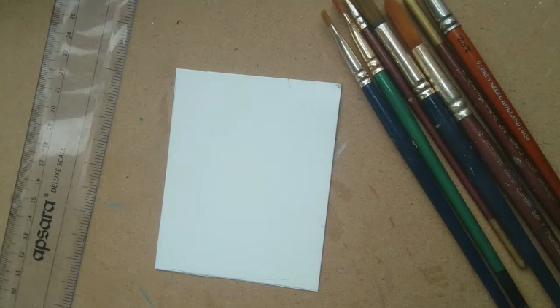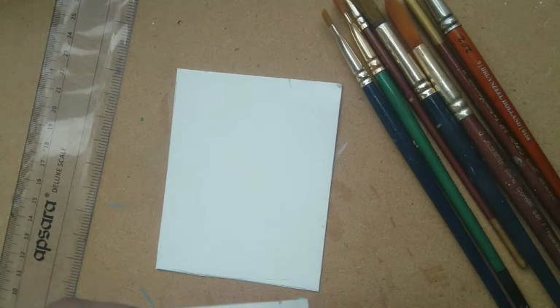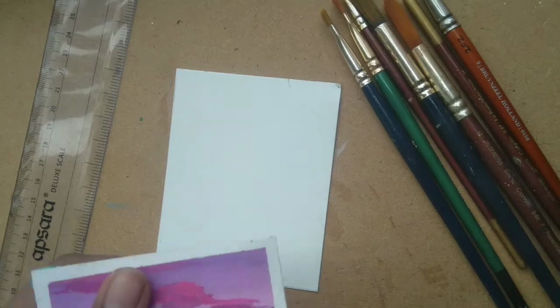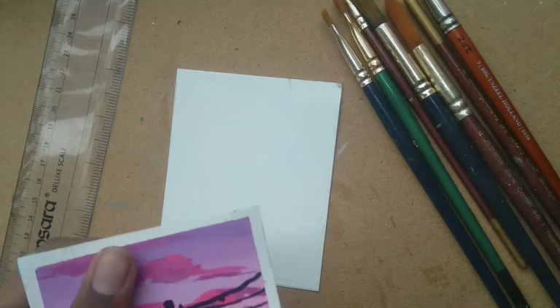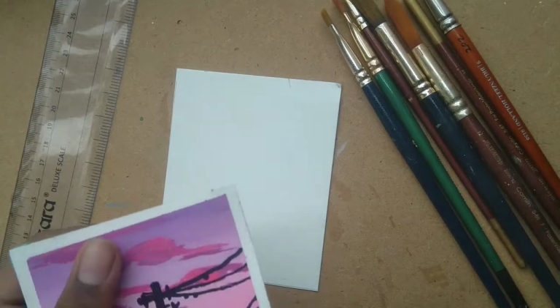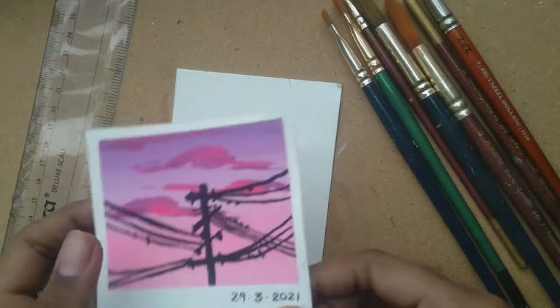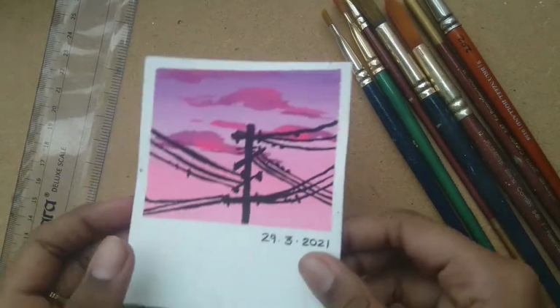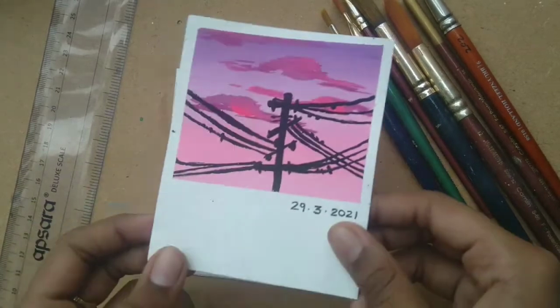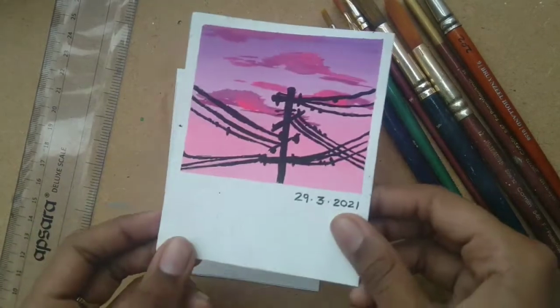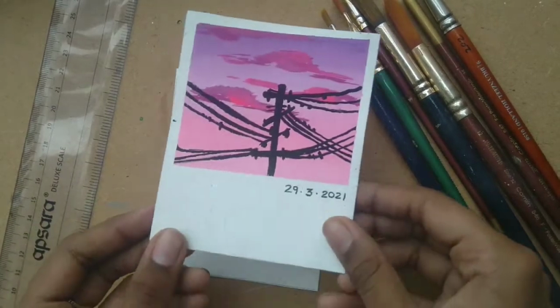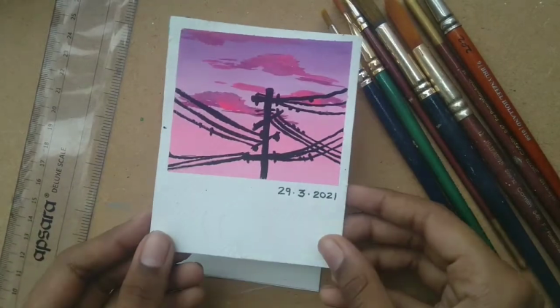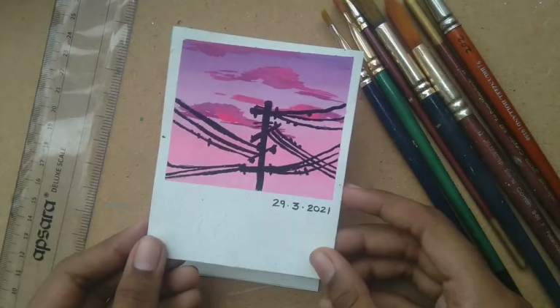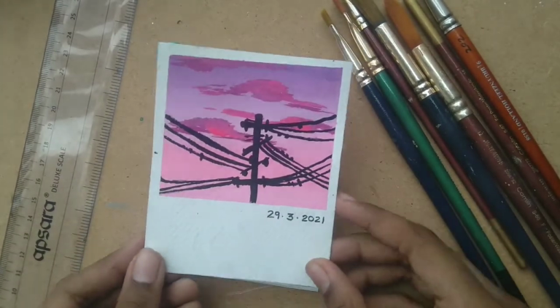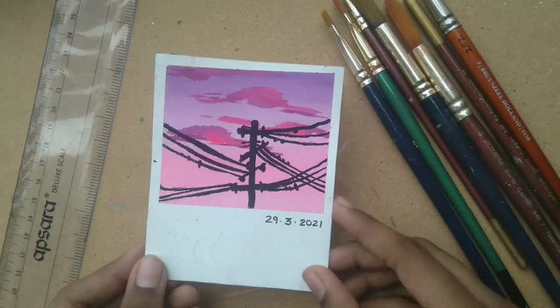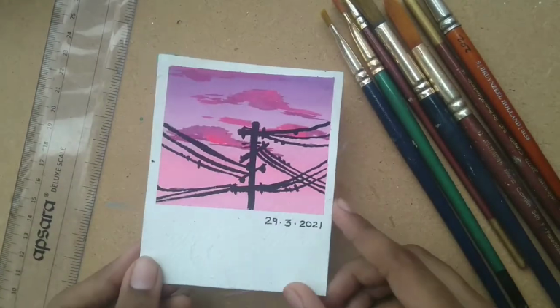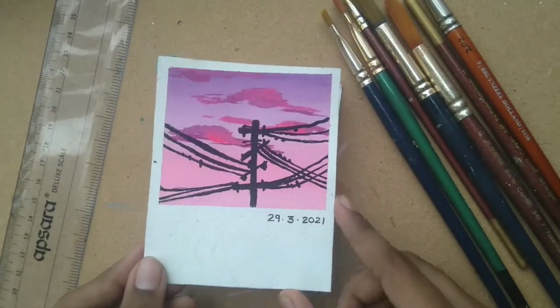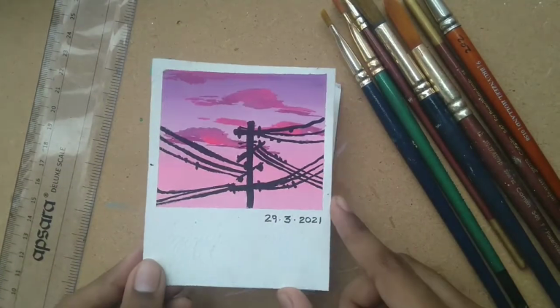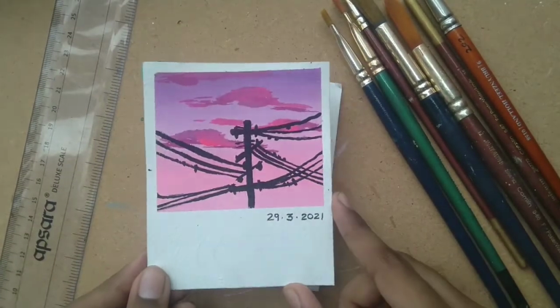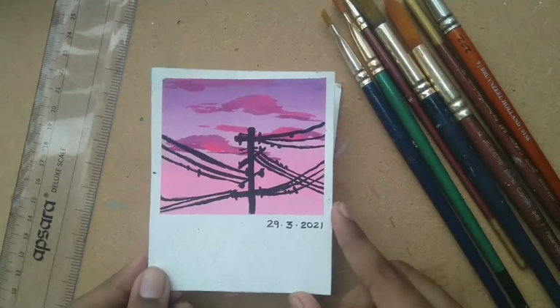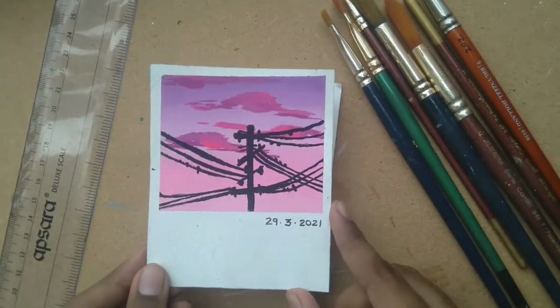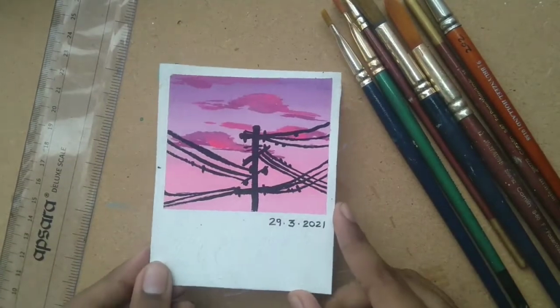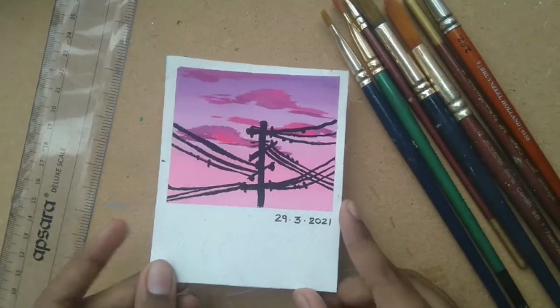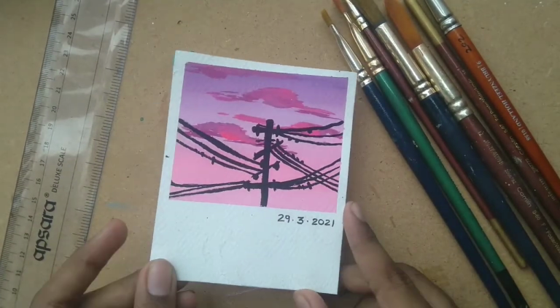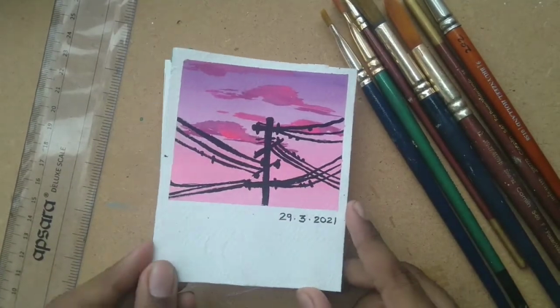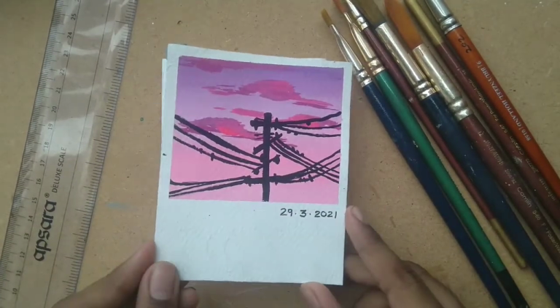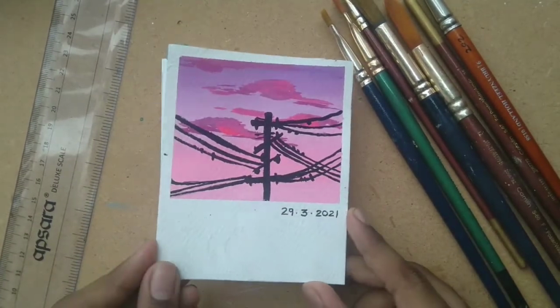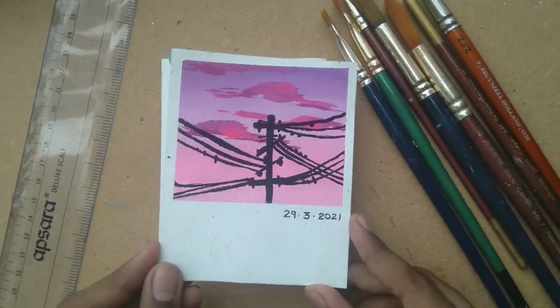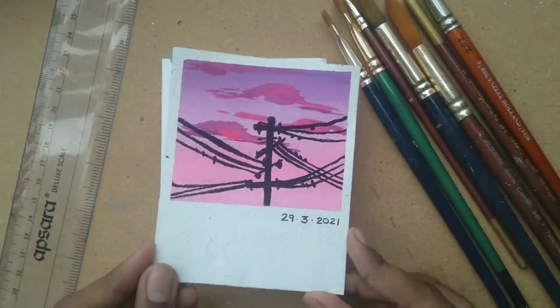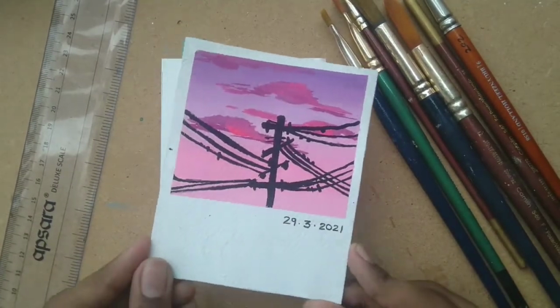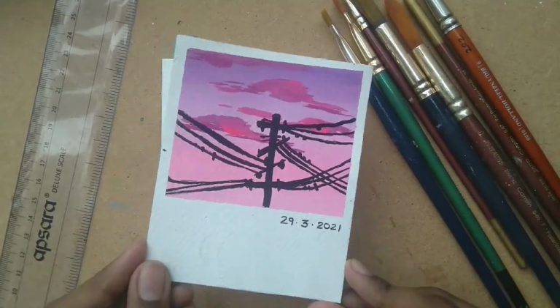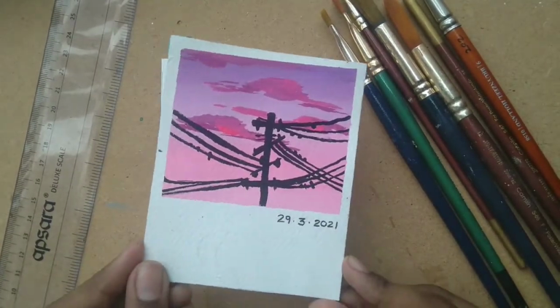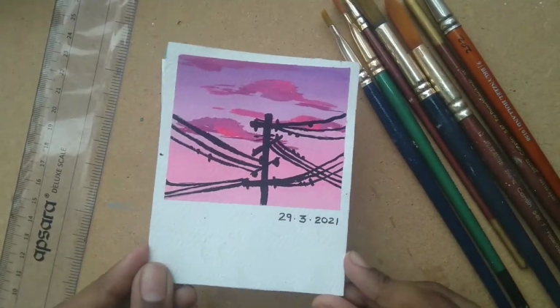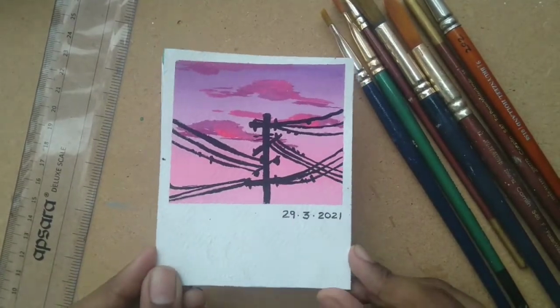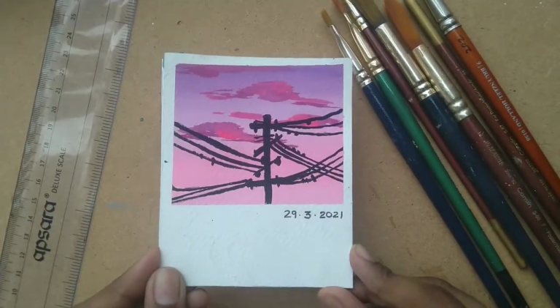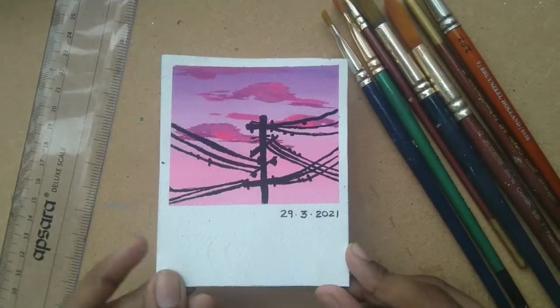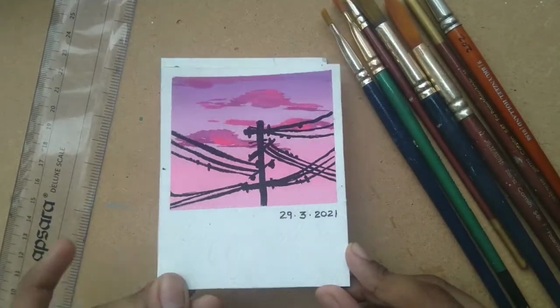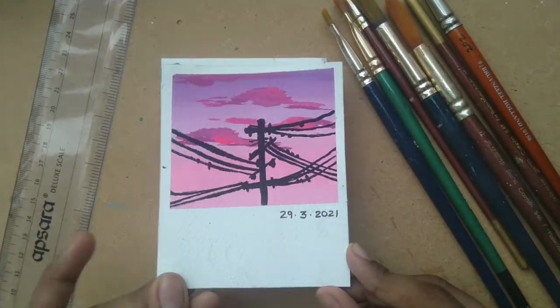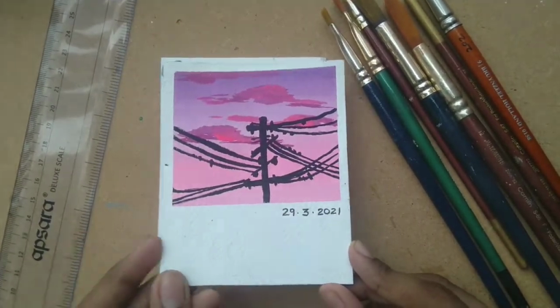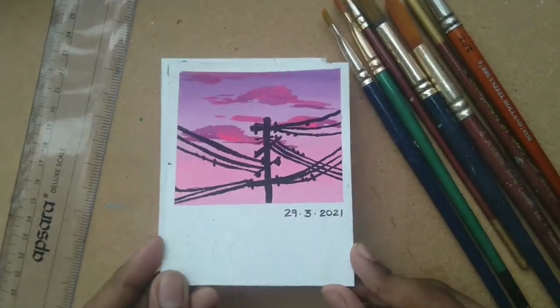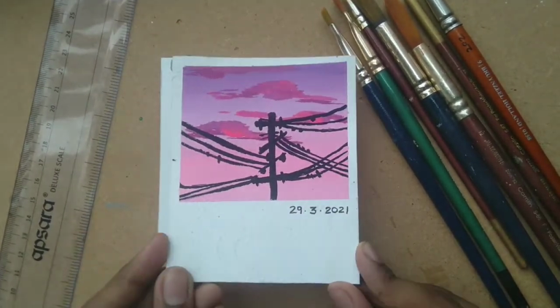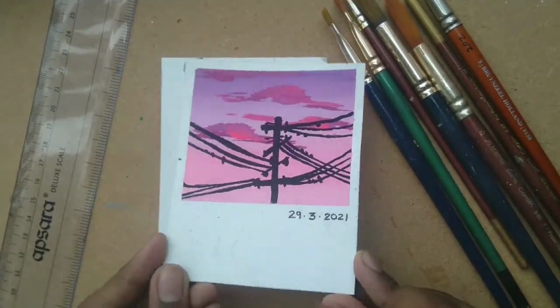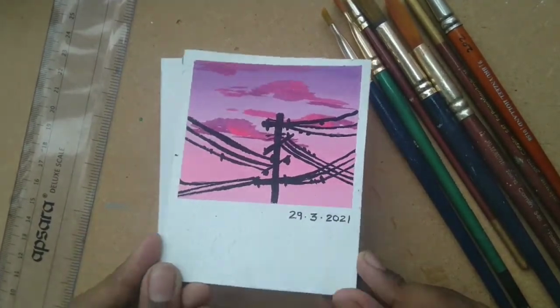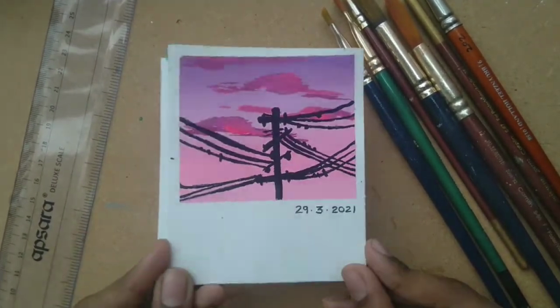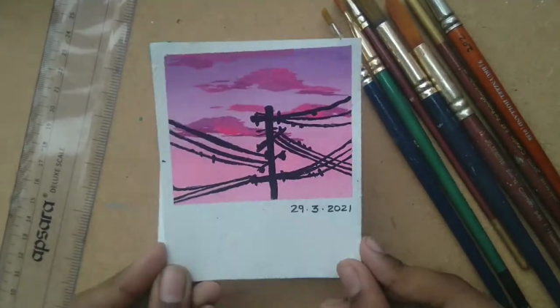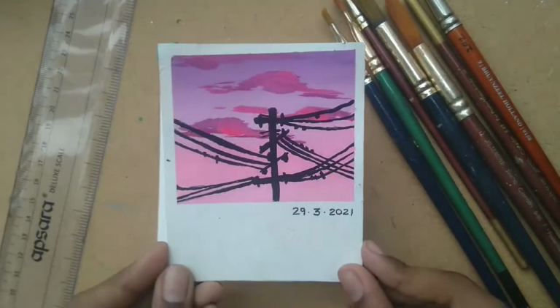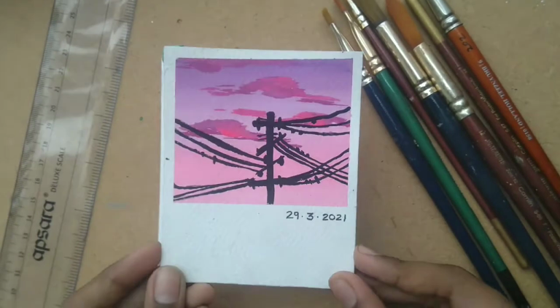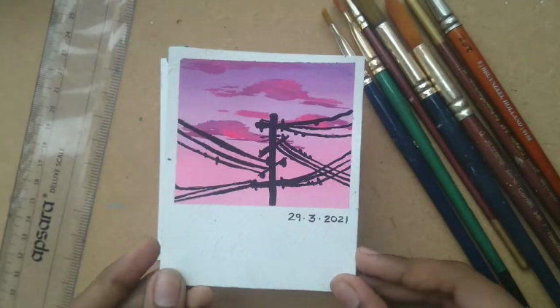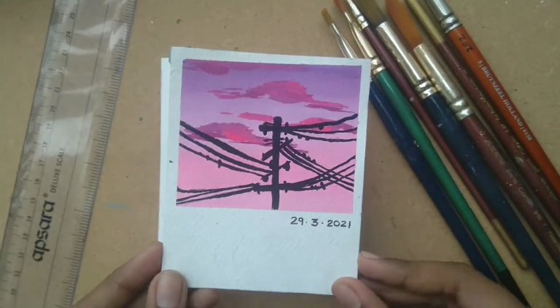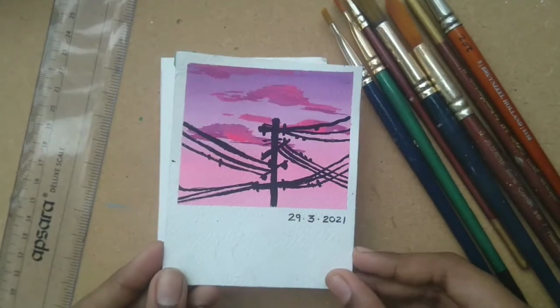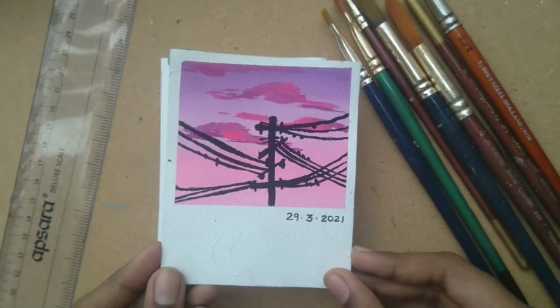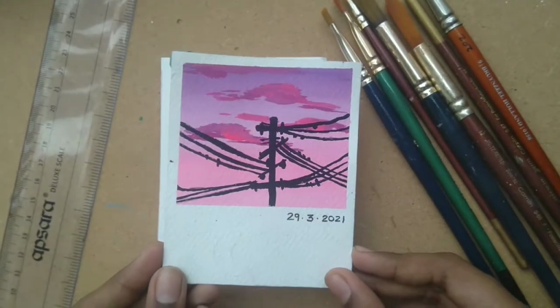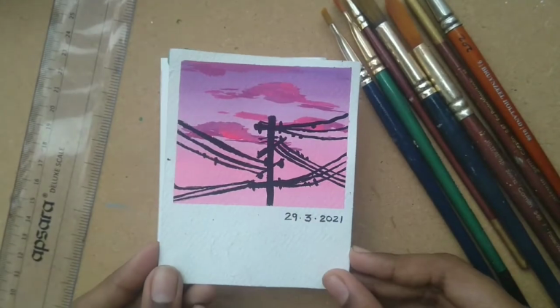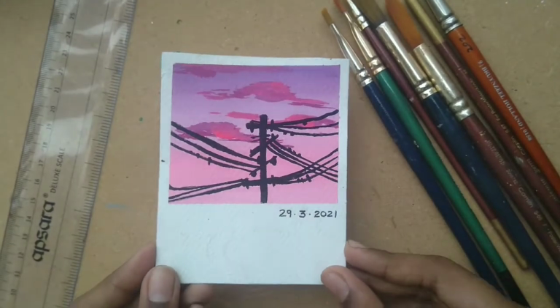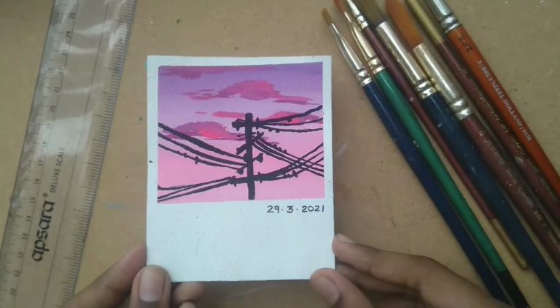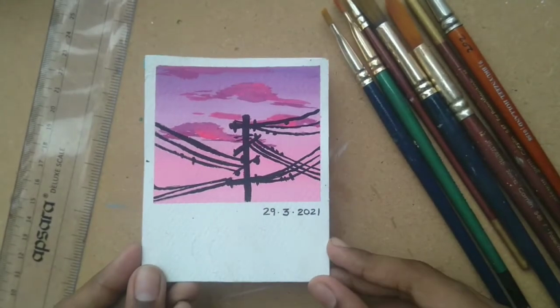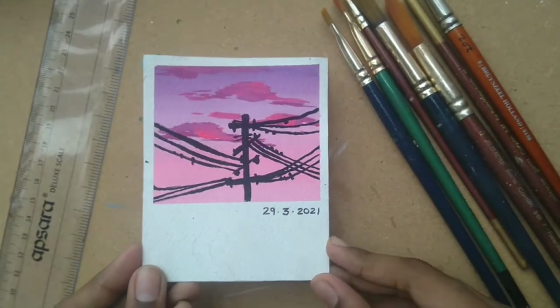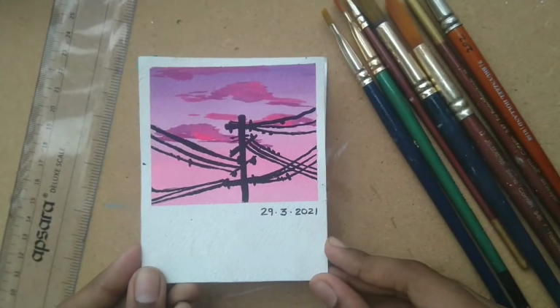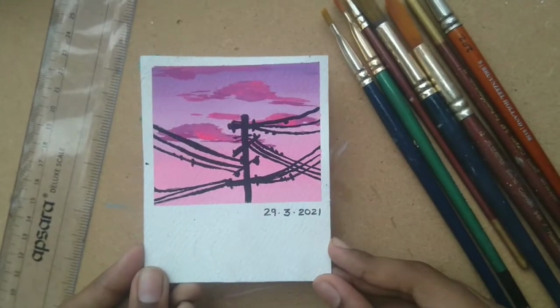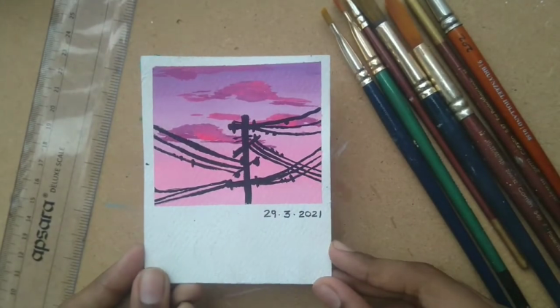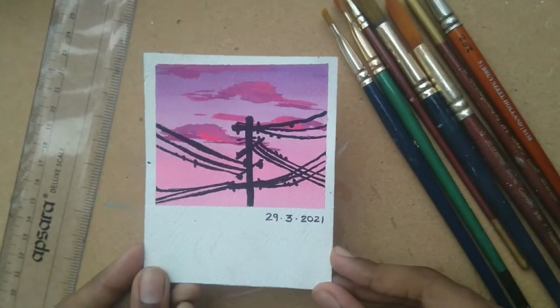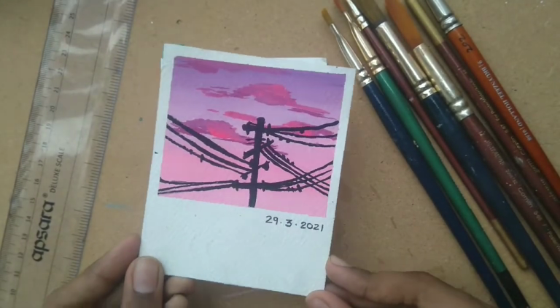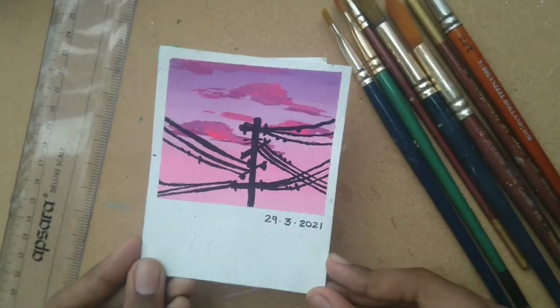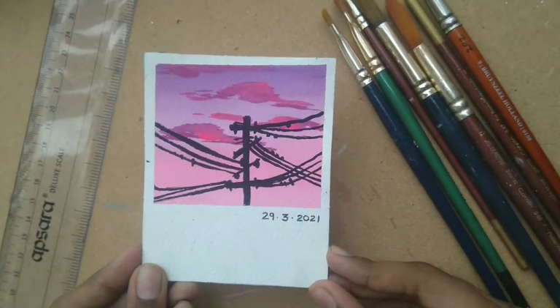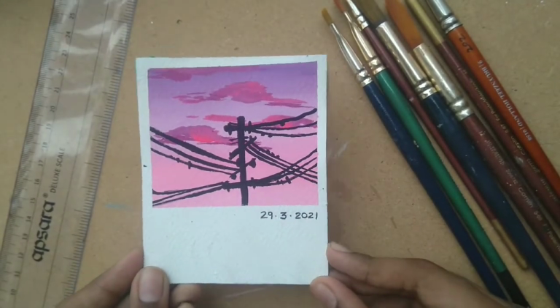Hello everyone! Today I'm going to be showing you all how to make this gouache skyscape with a silhouette. So let's get started!